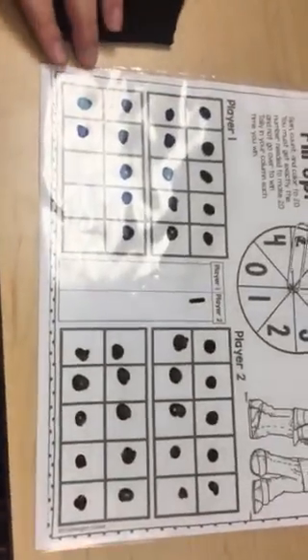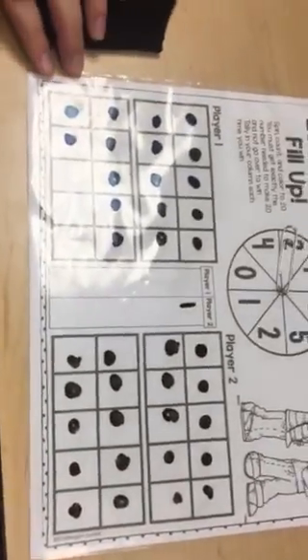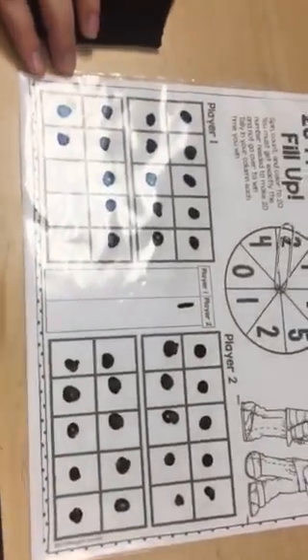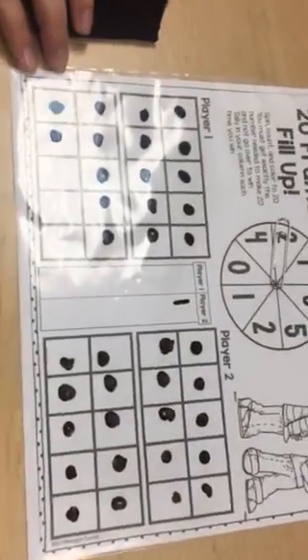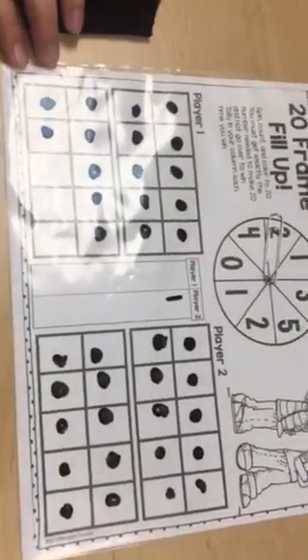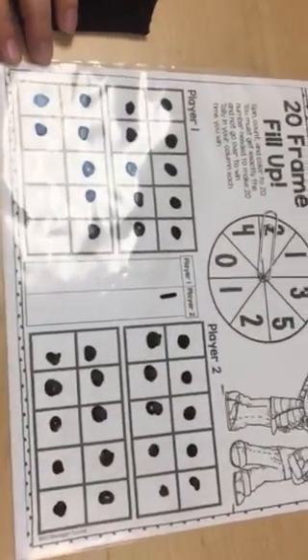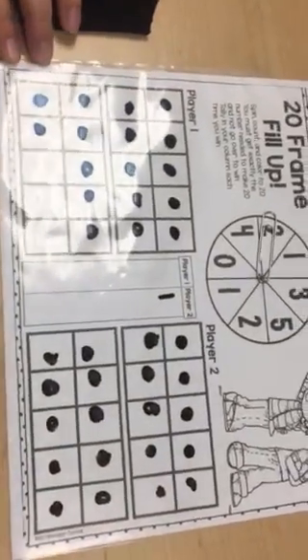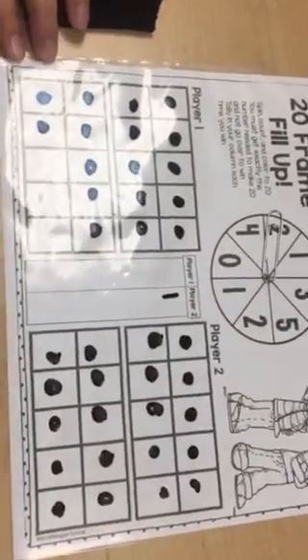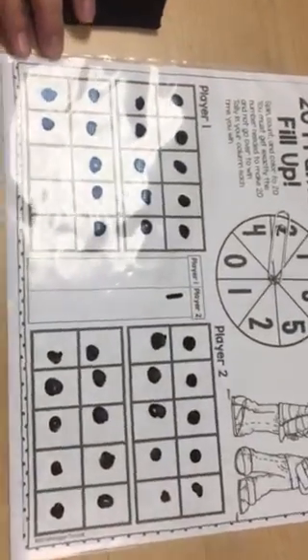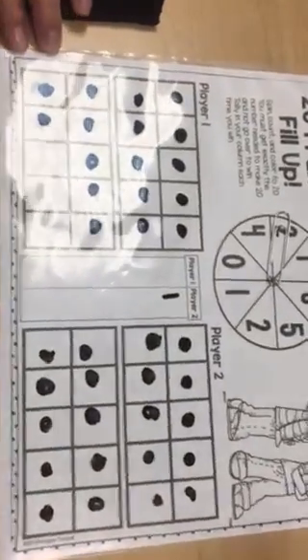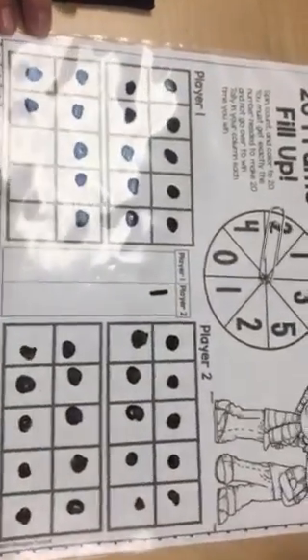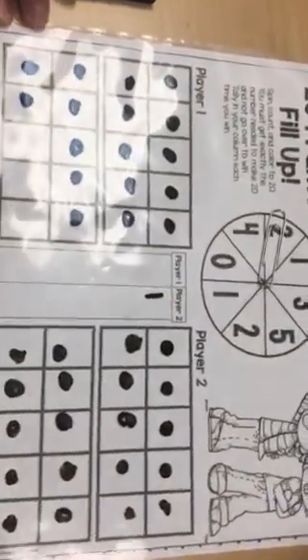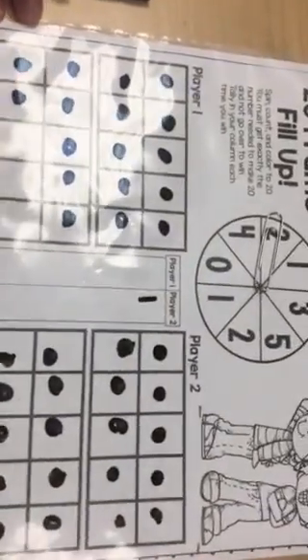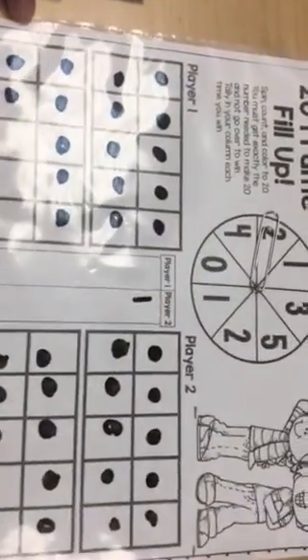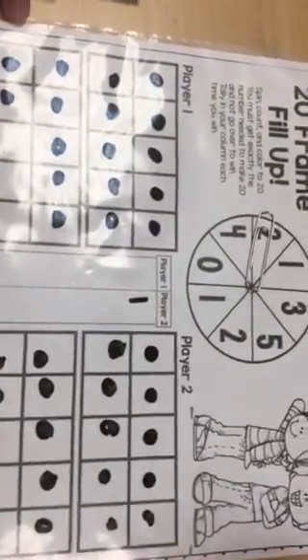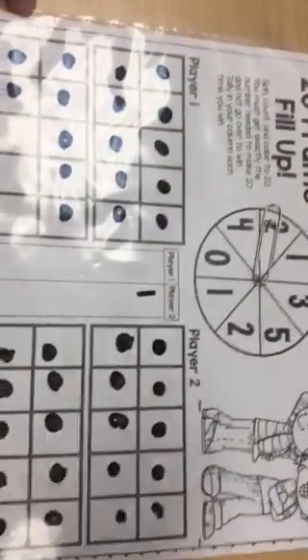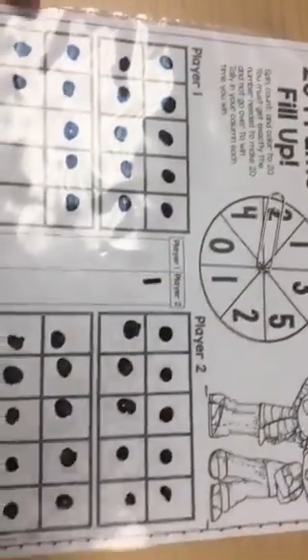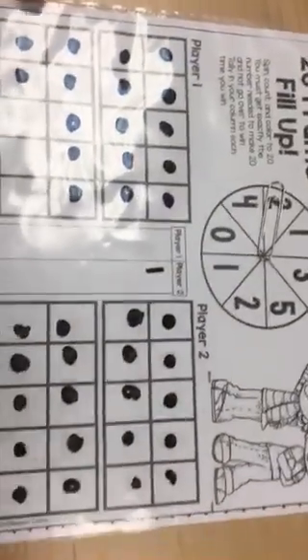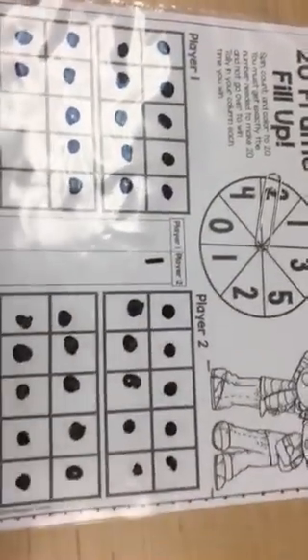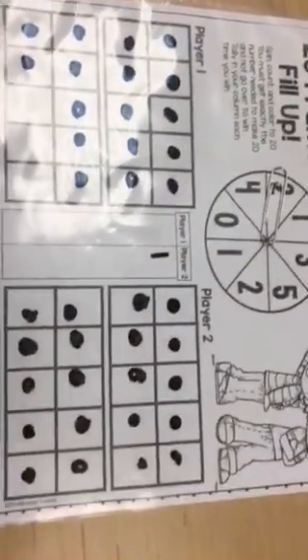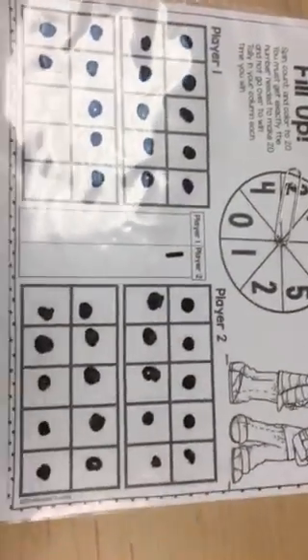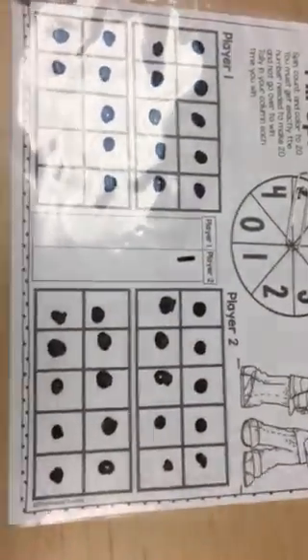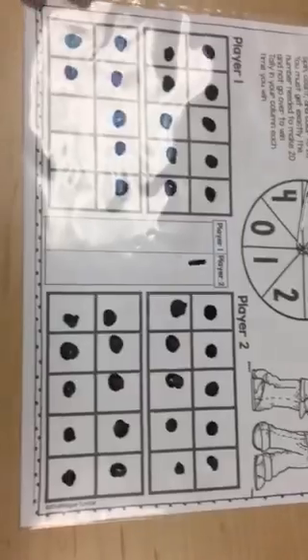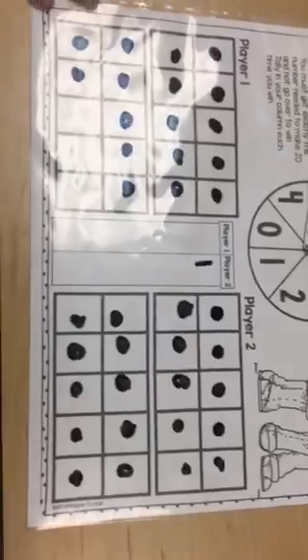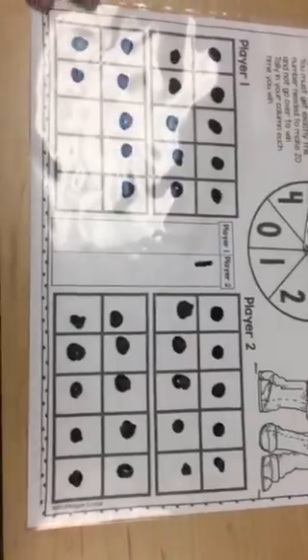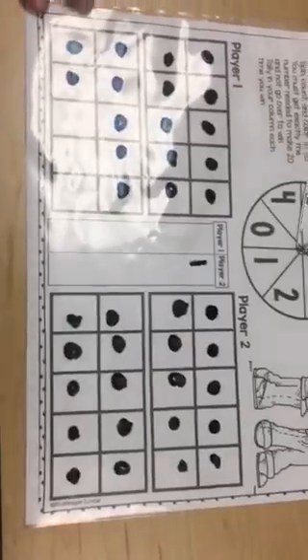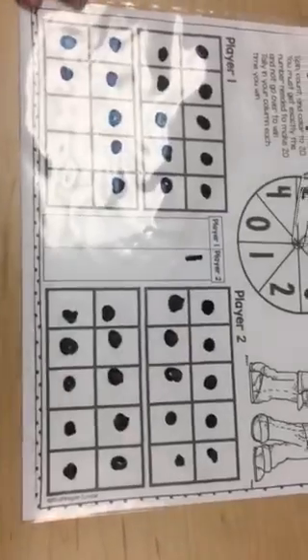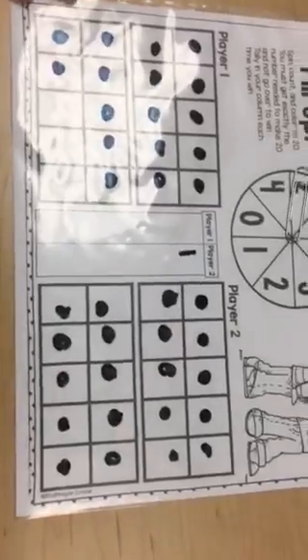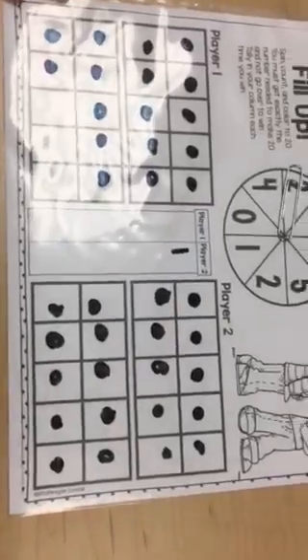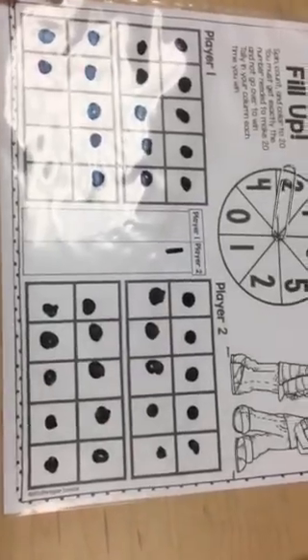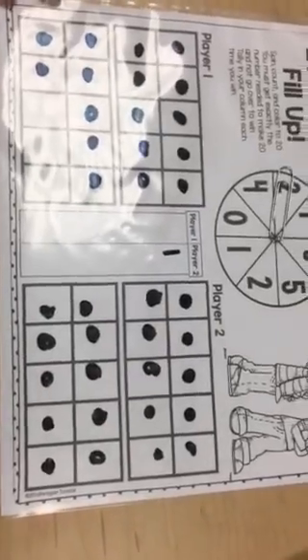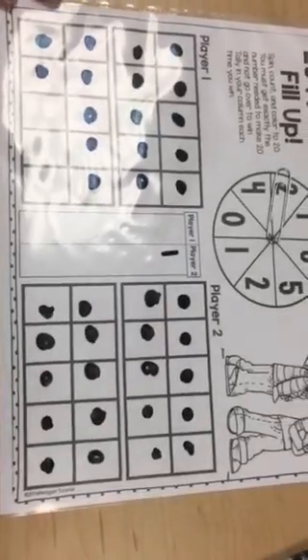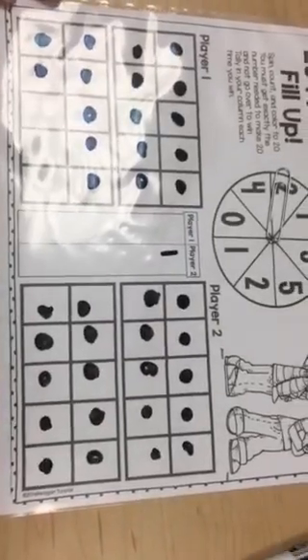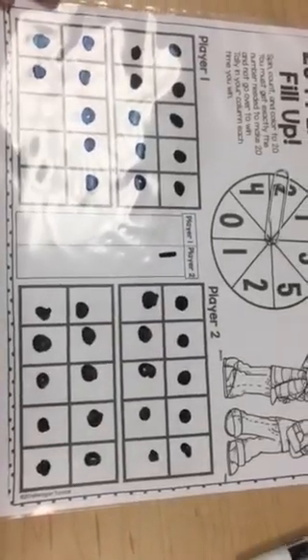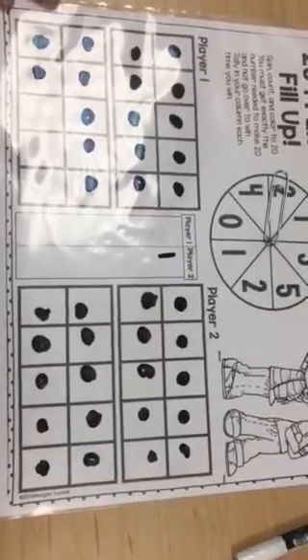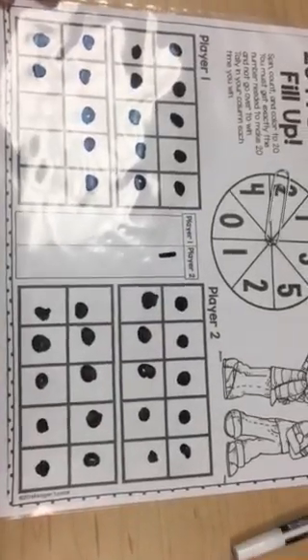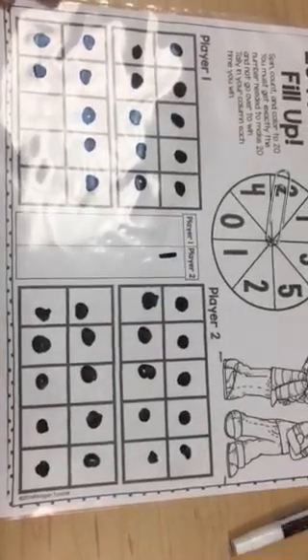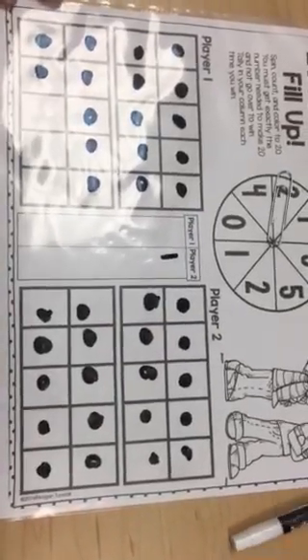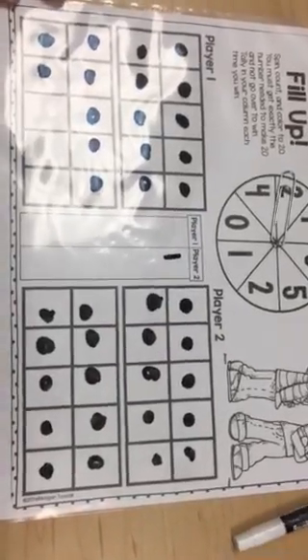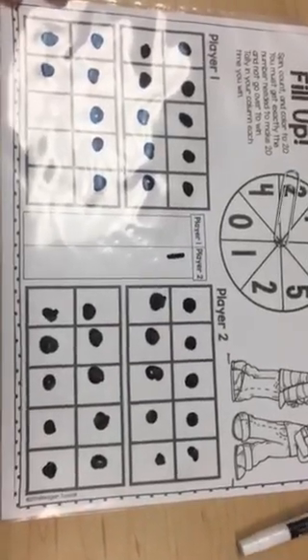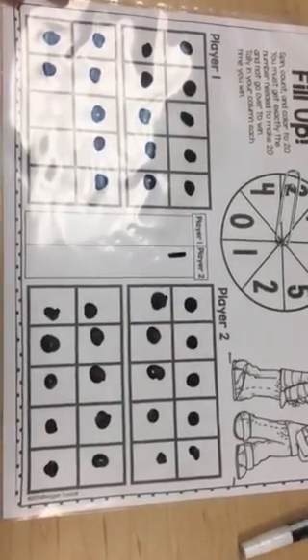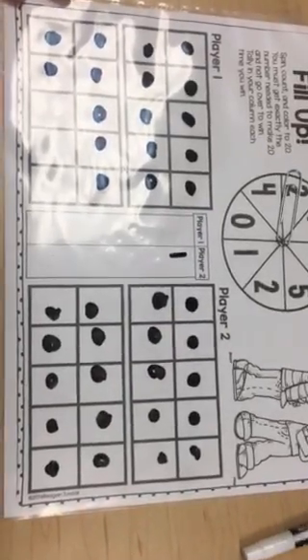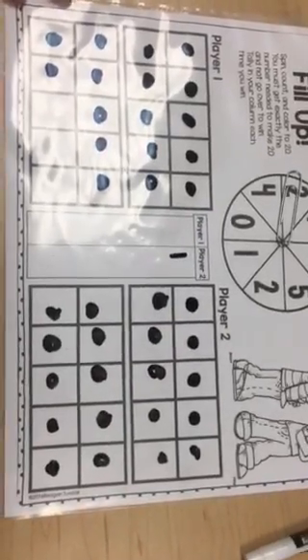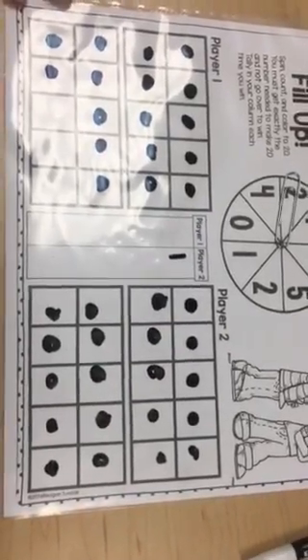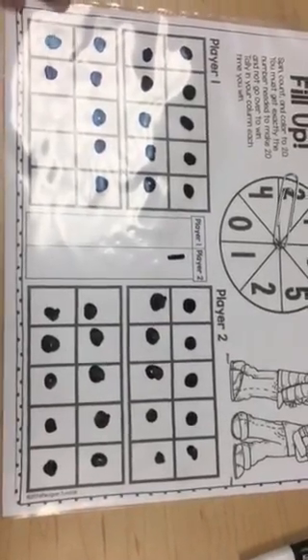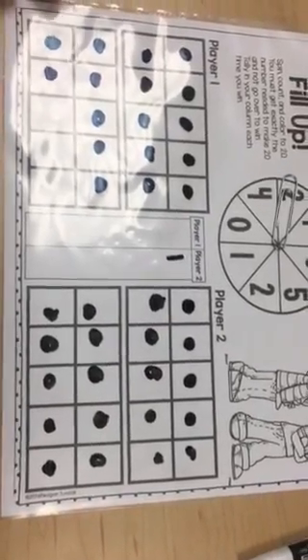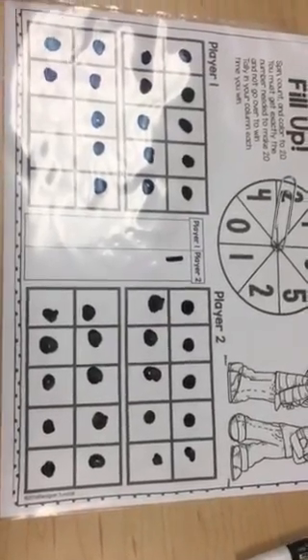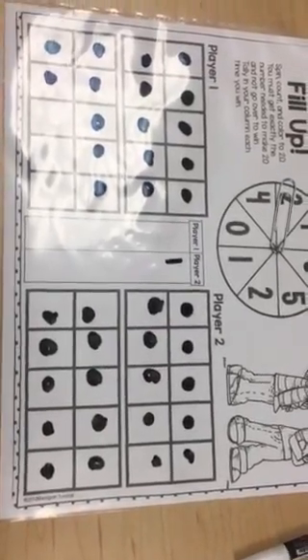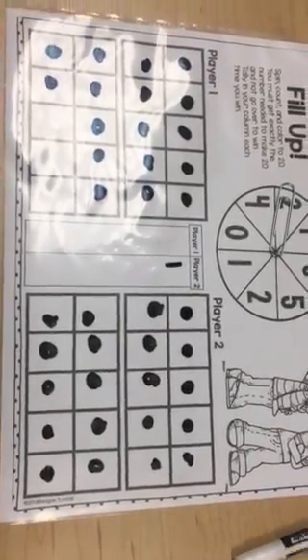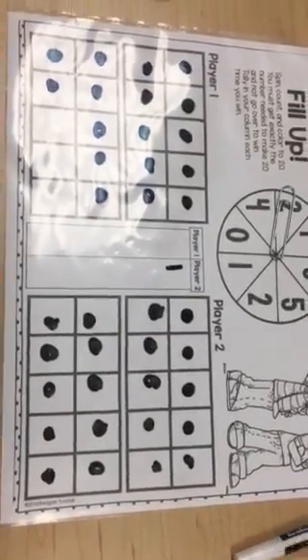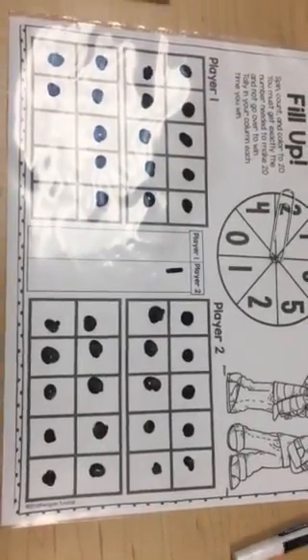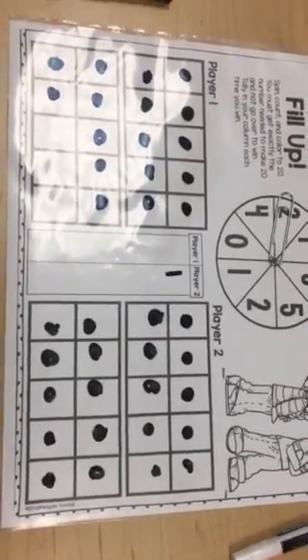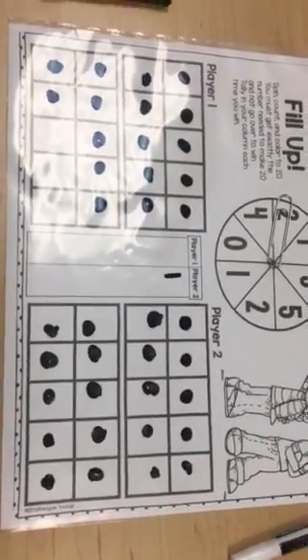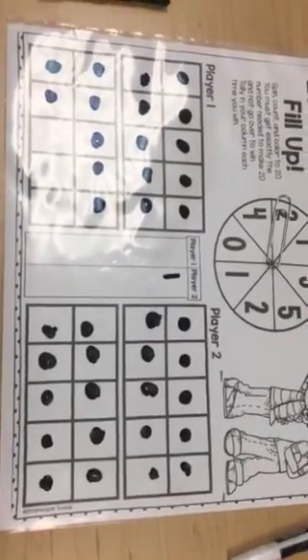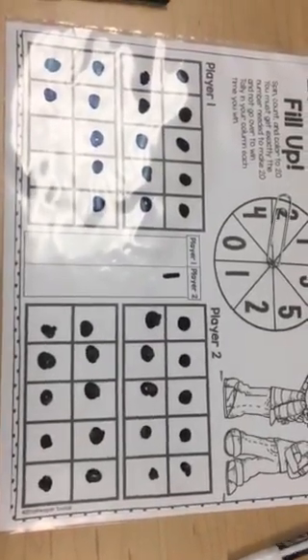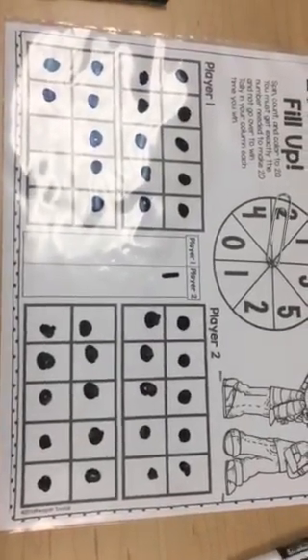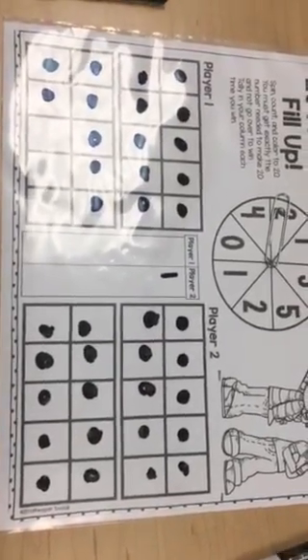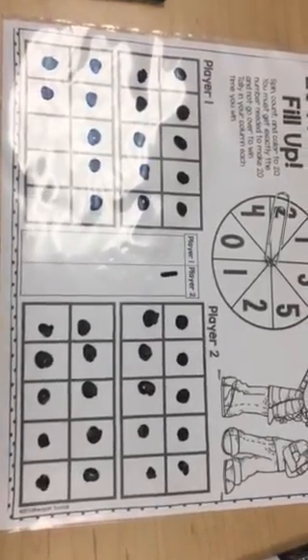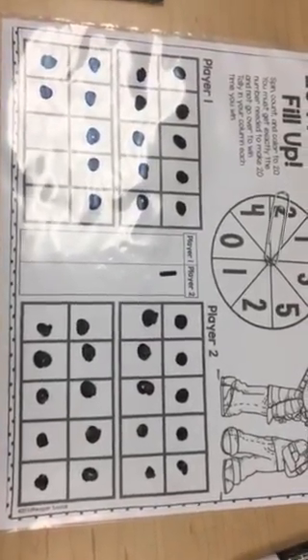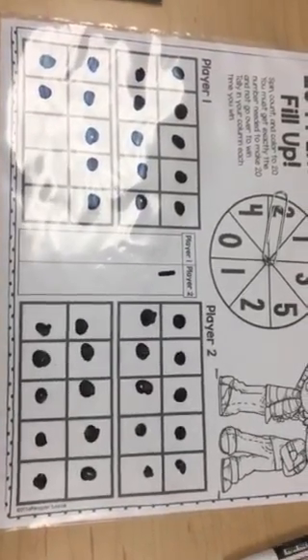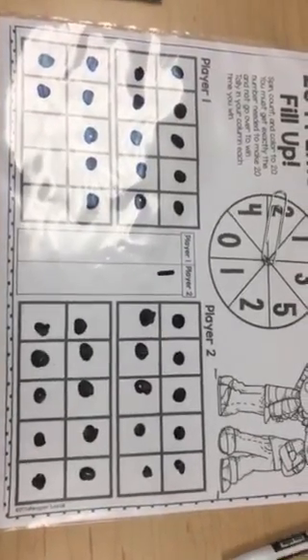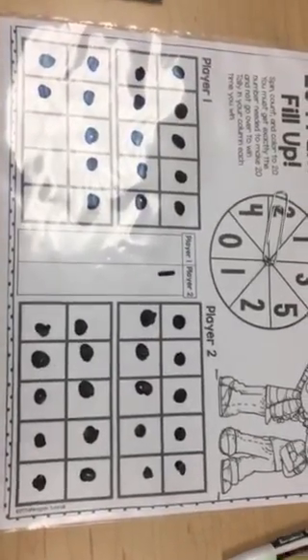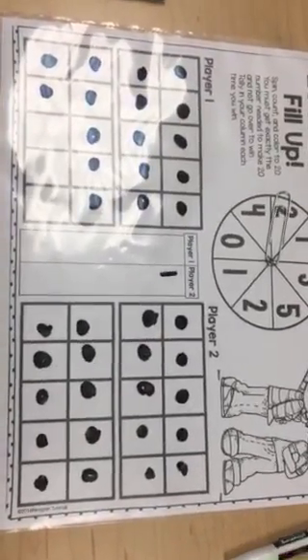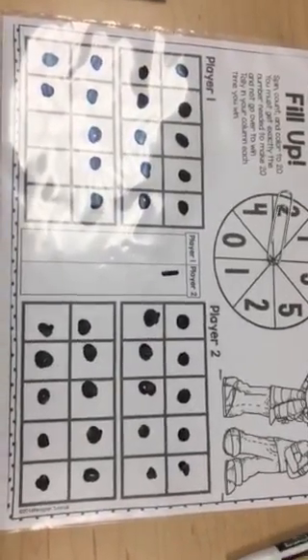My friends, you need to play this game three to four times or for at least 15 minutes. I'll see you next time!